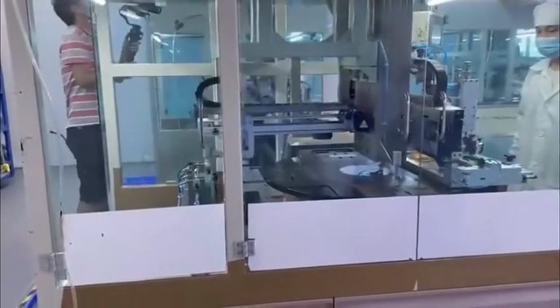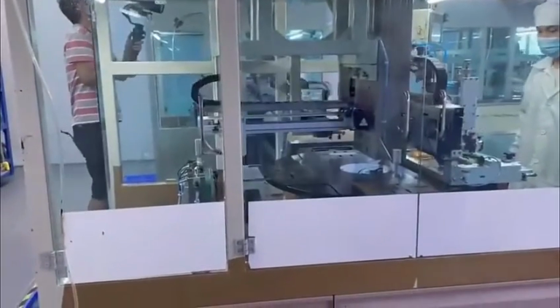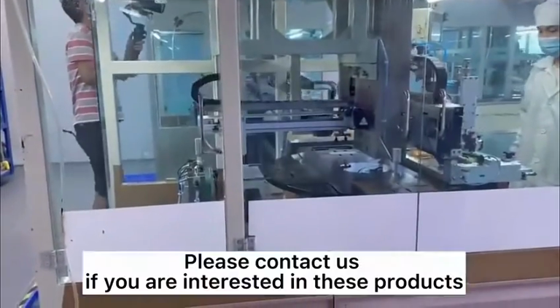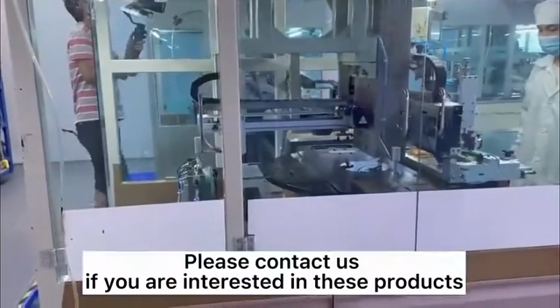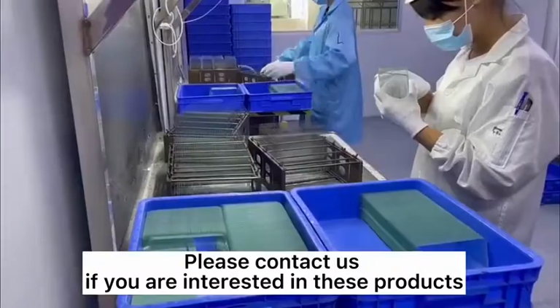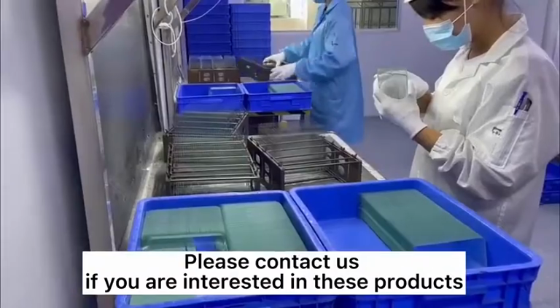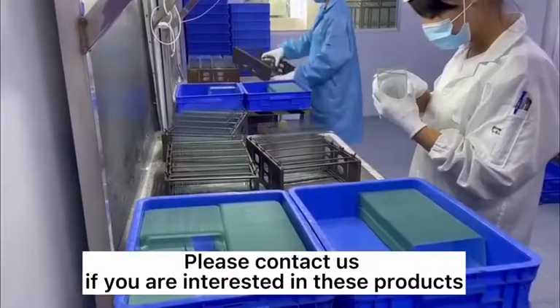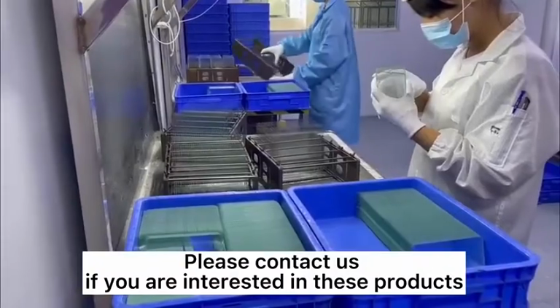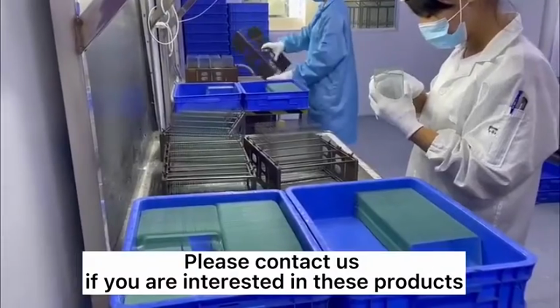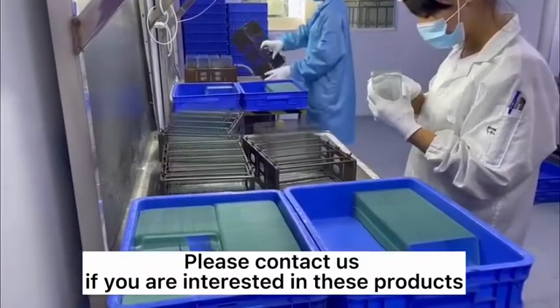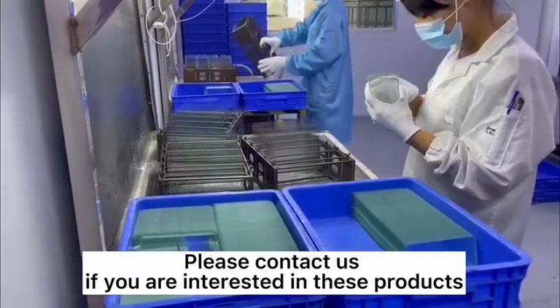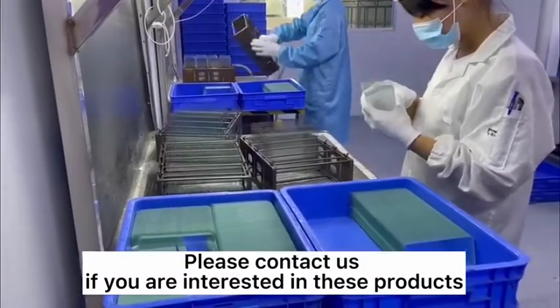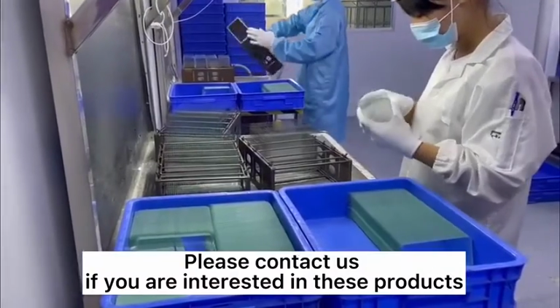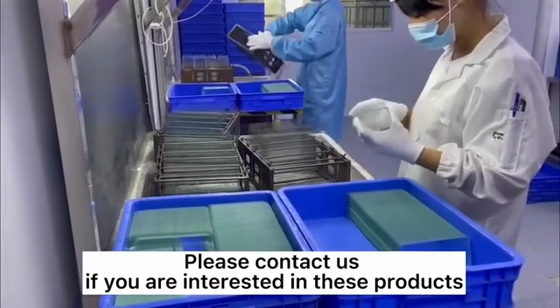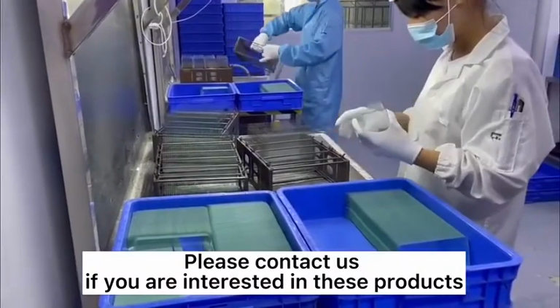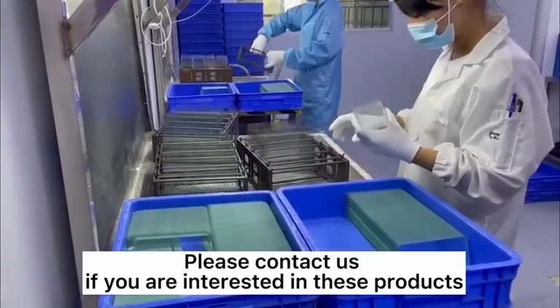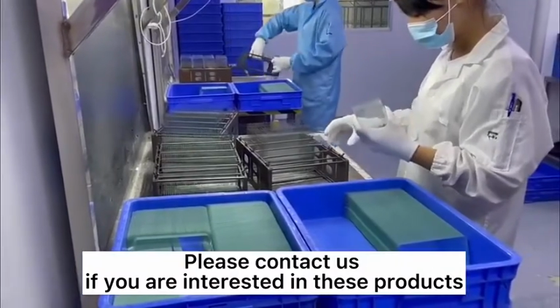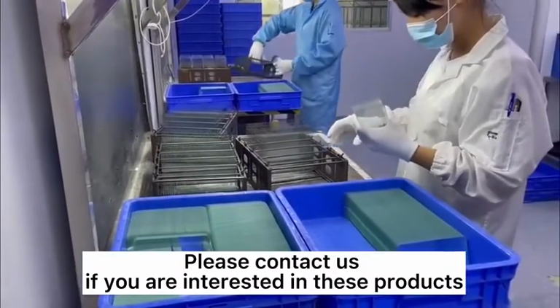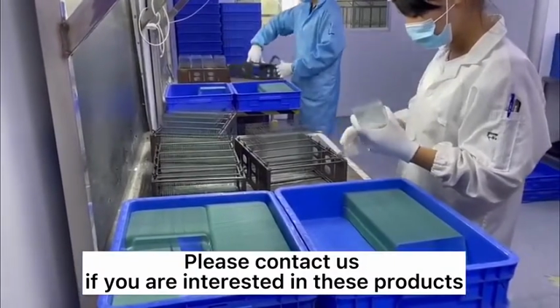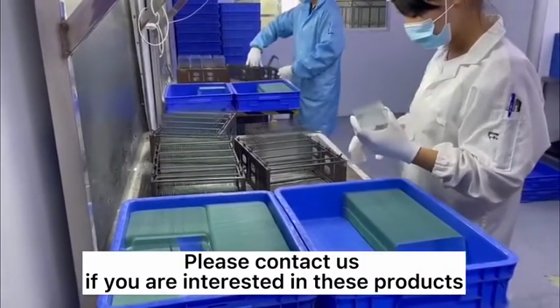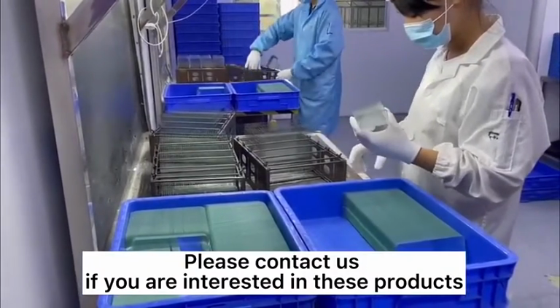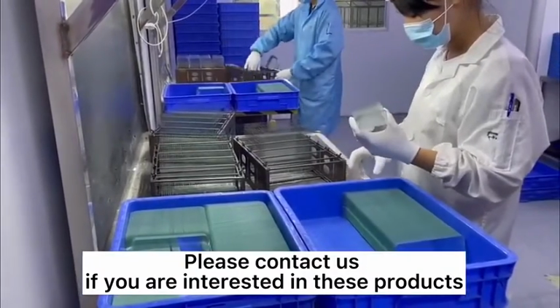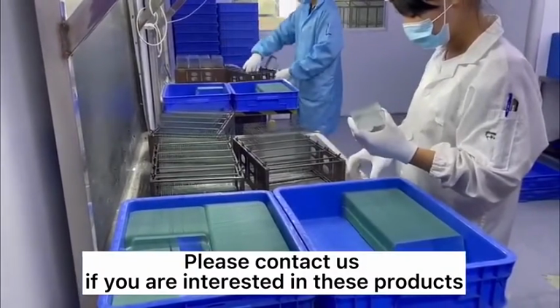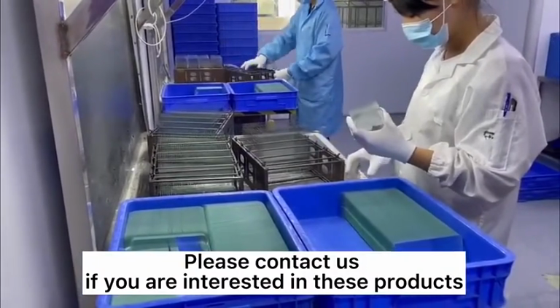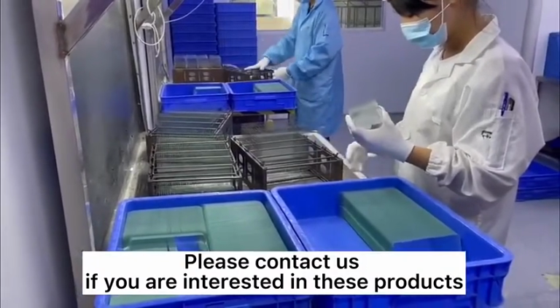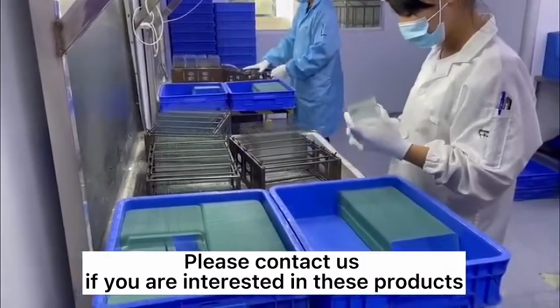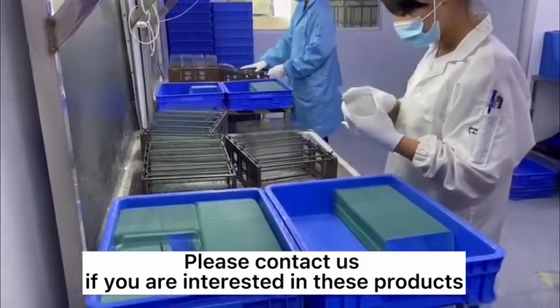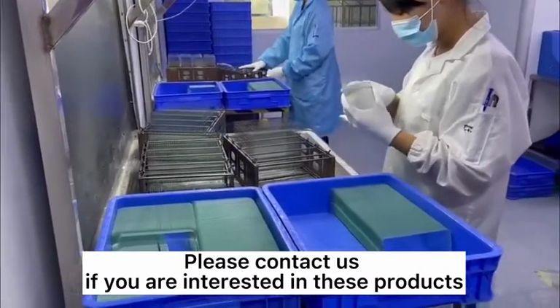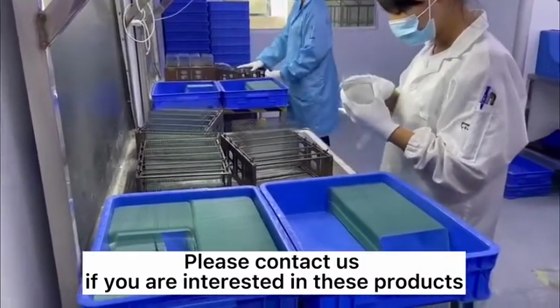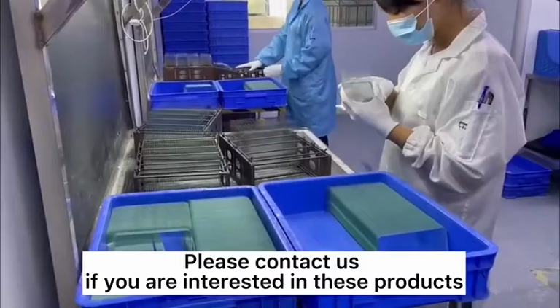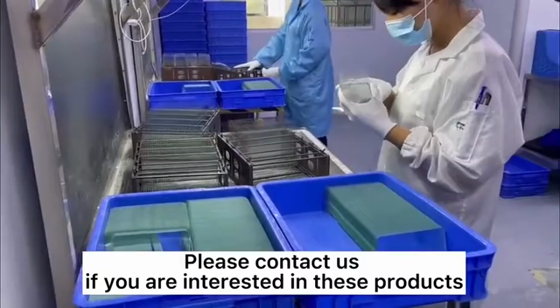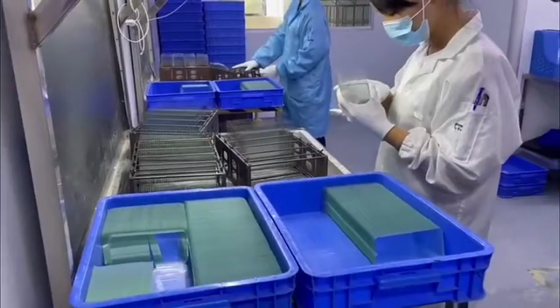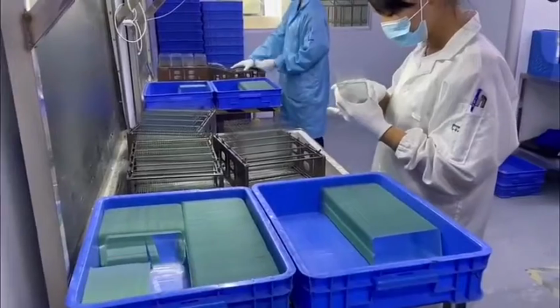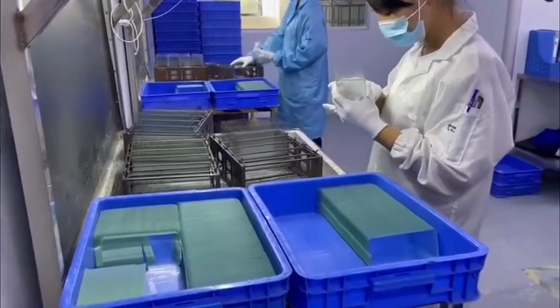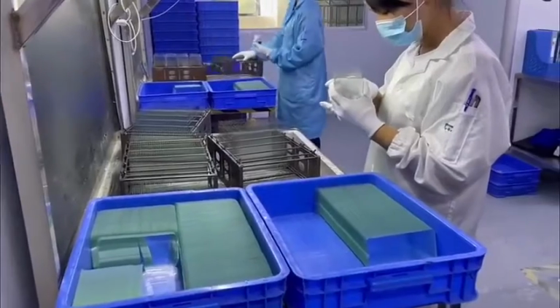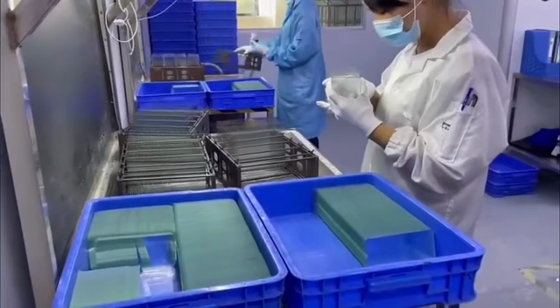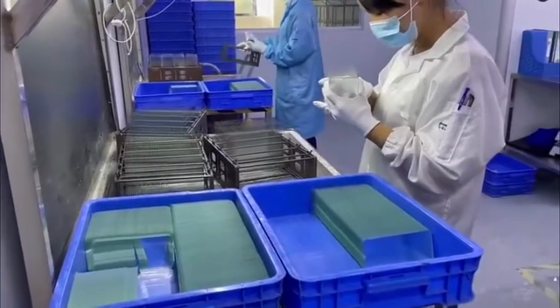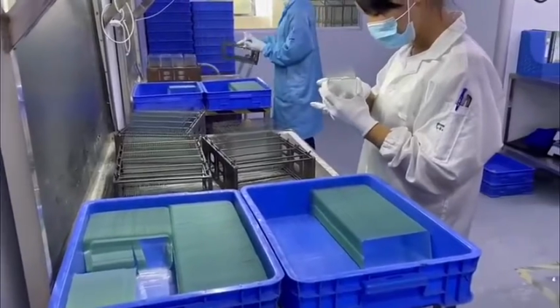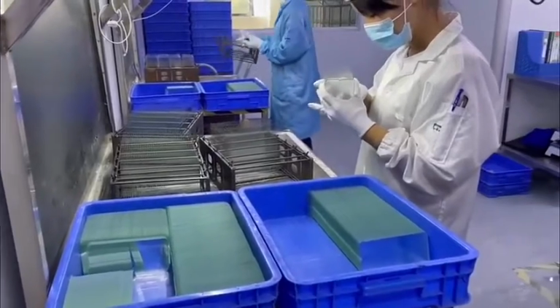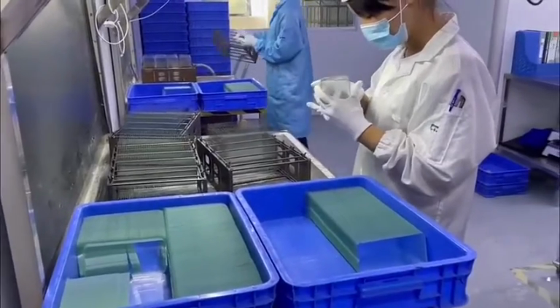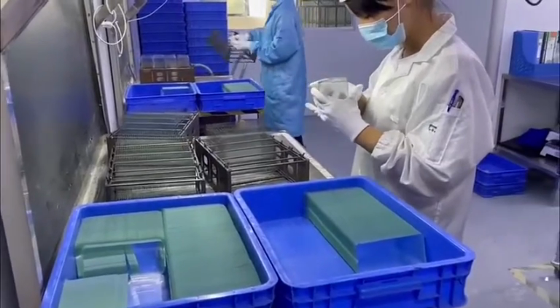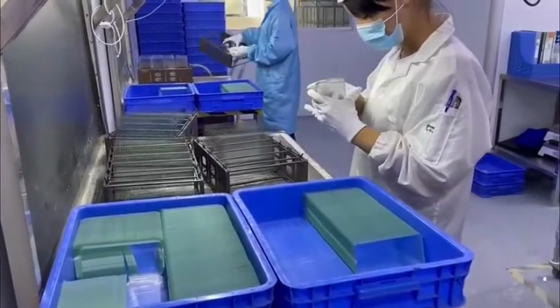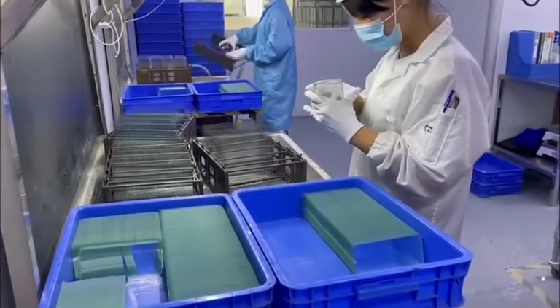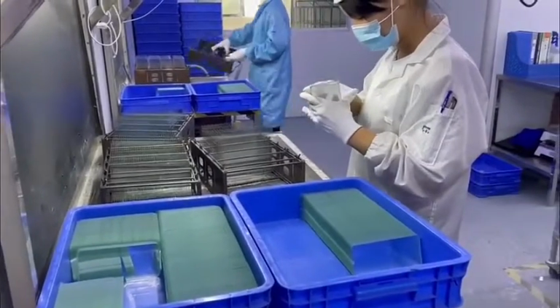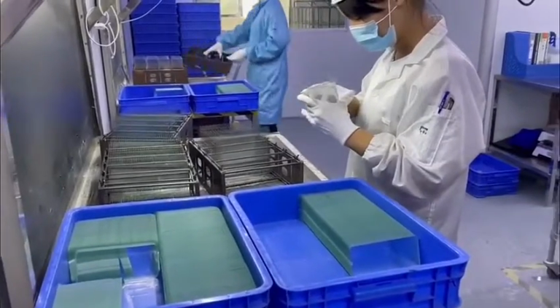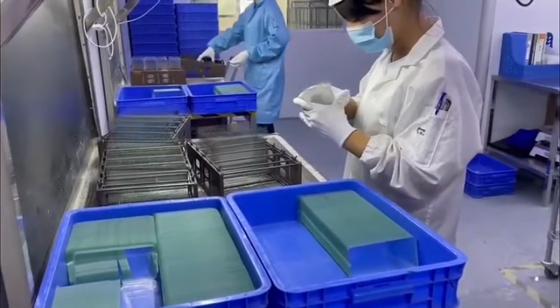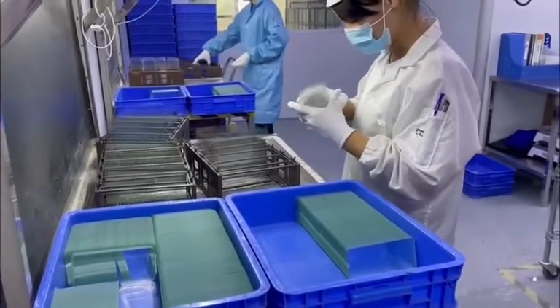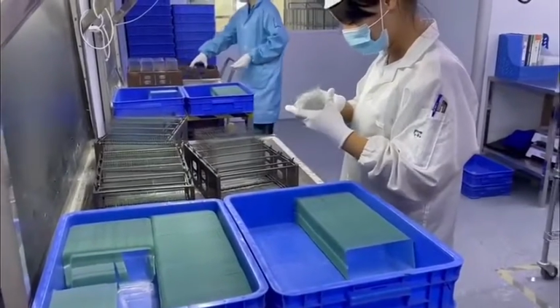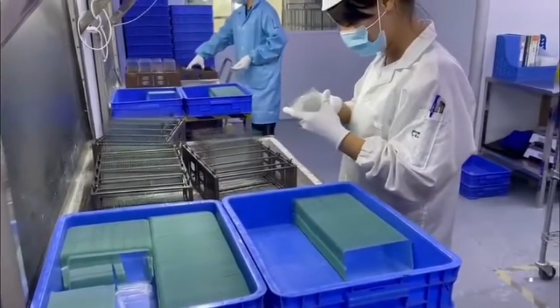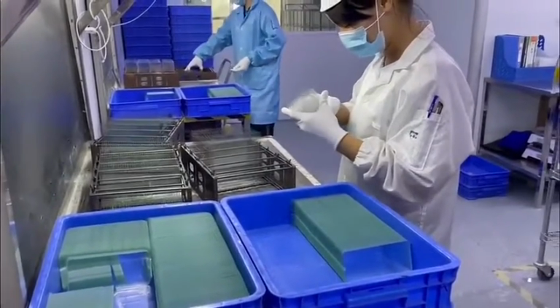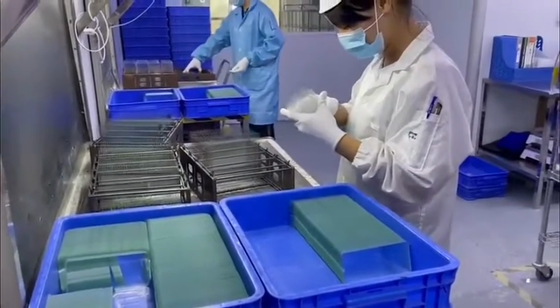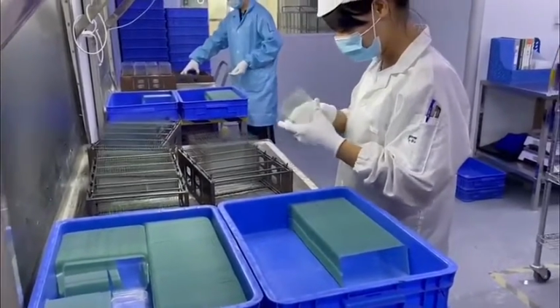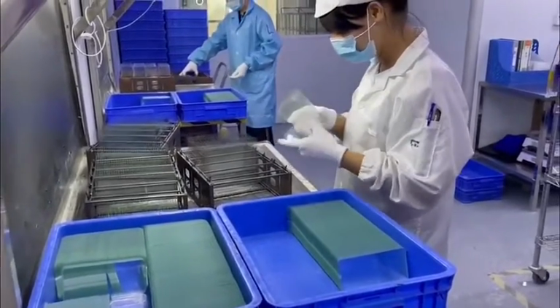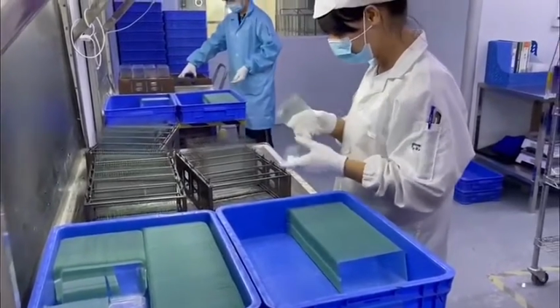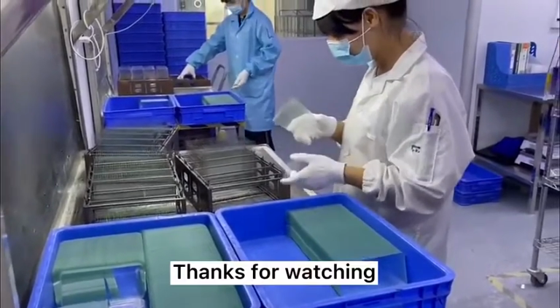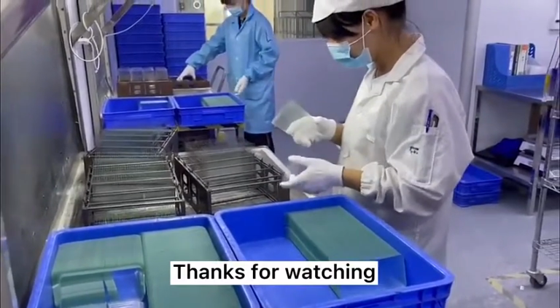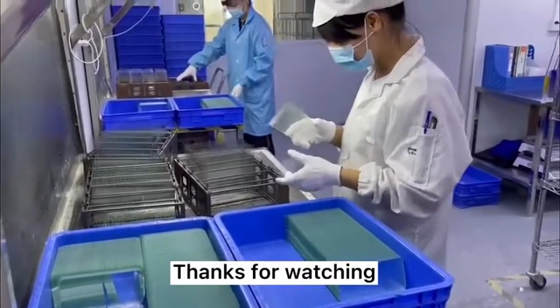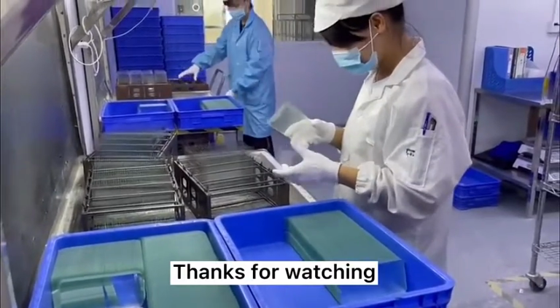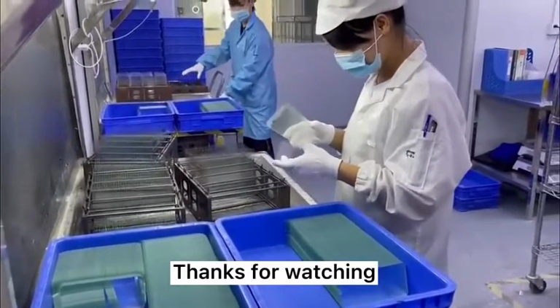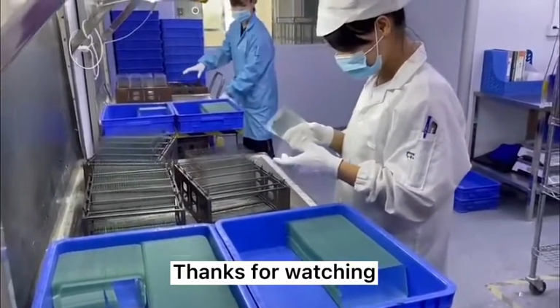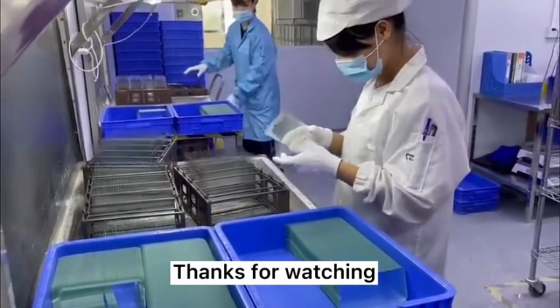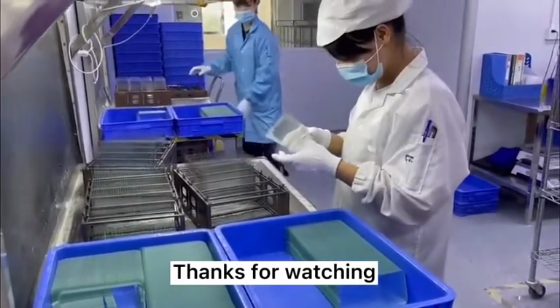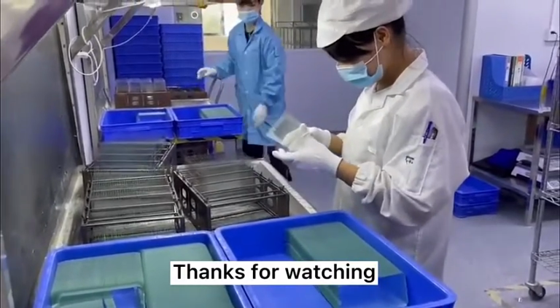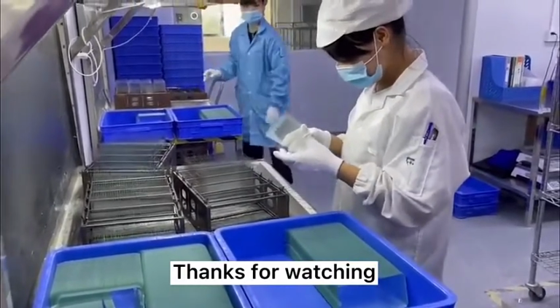Please contact us if you are interested in these products. Thanks for watching.